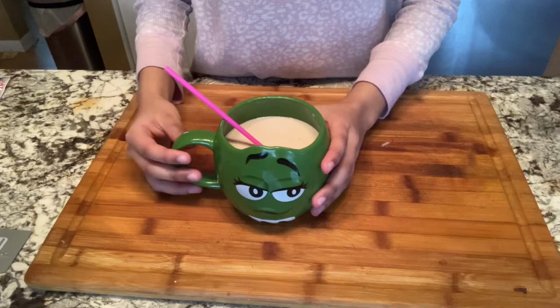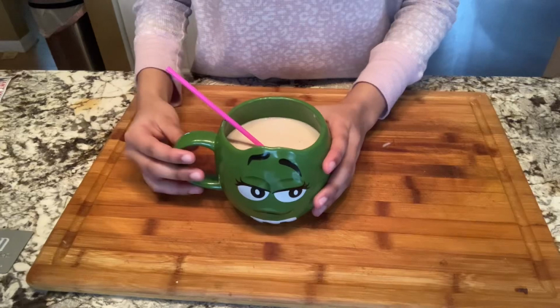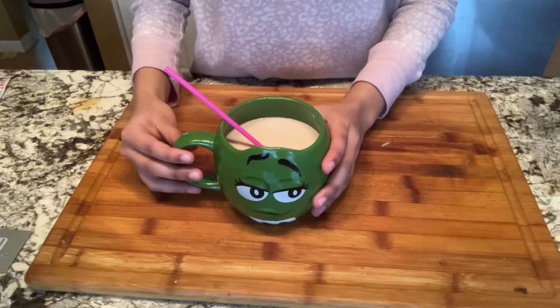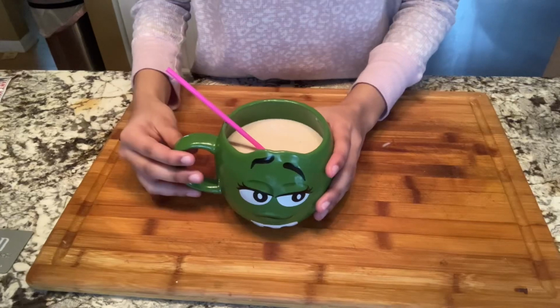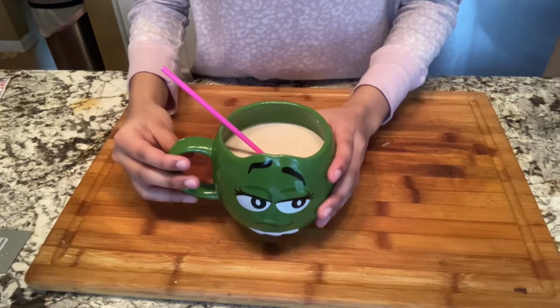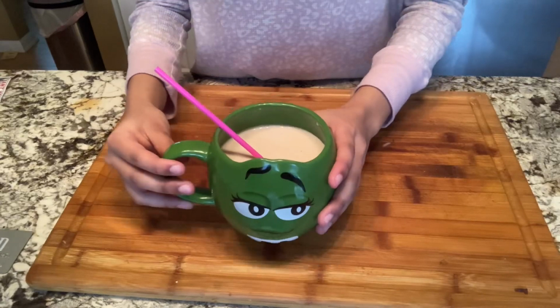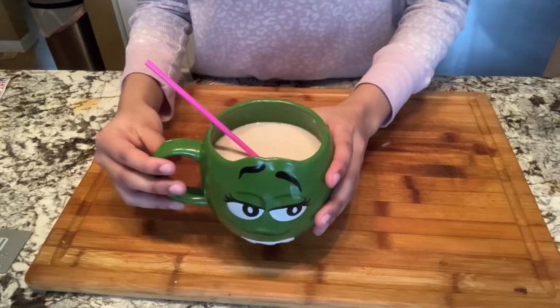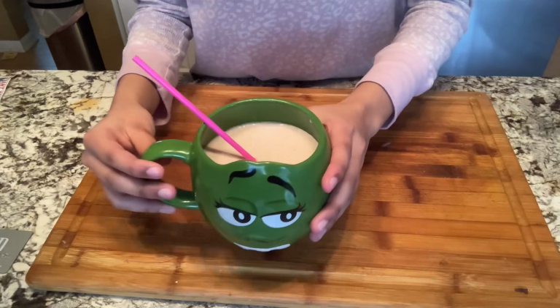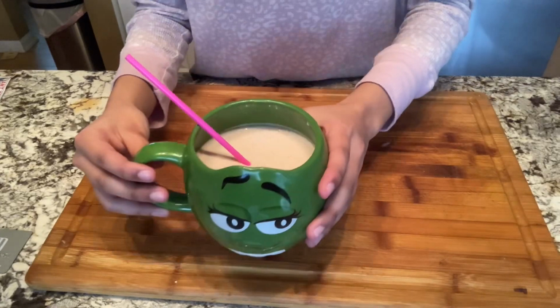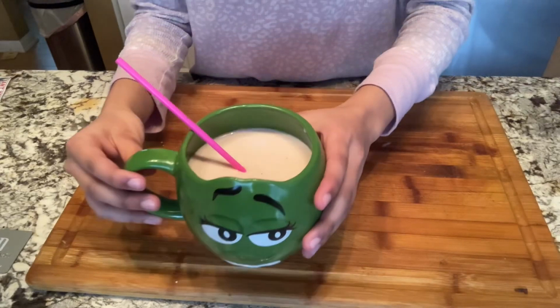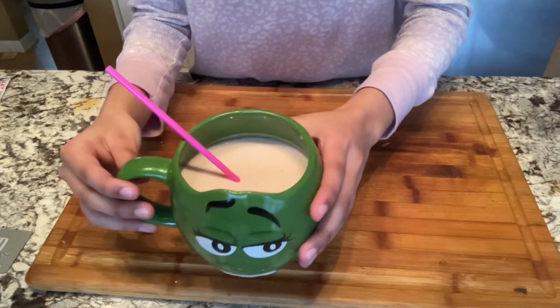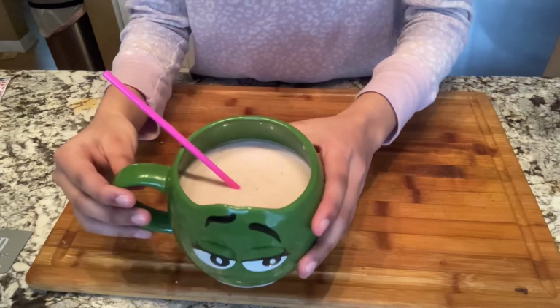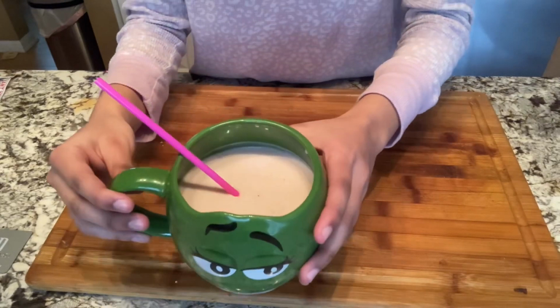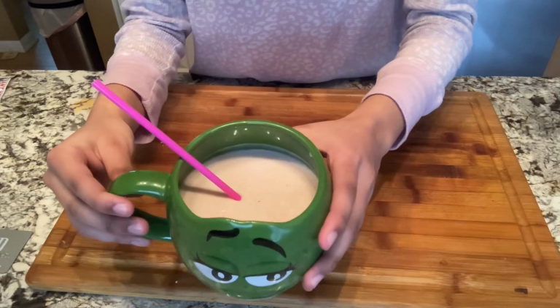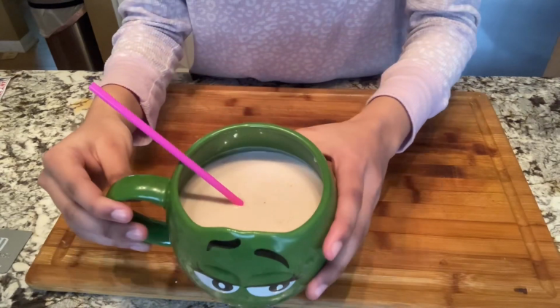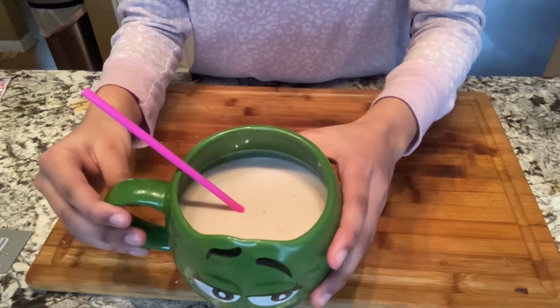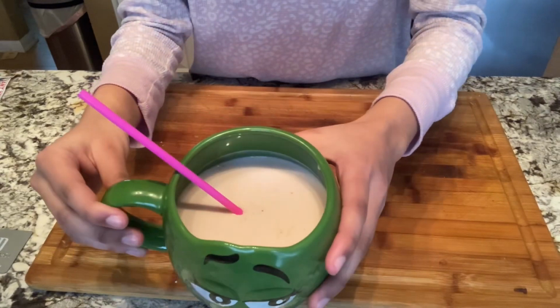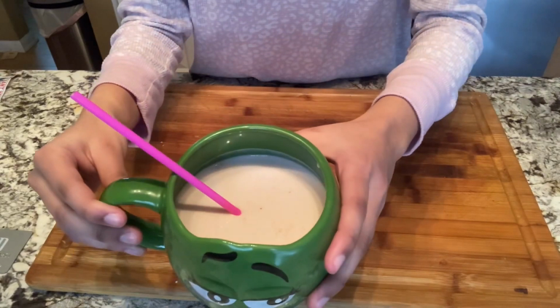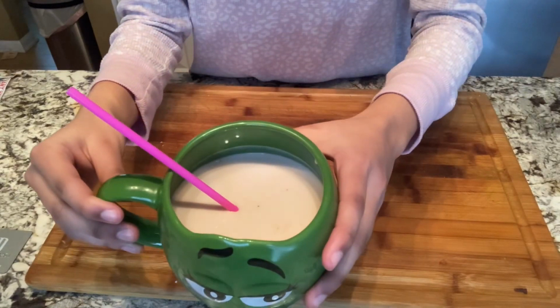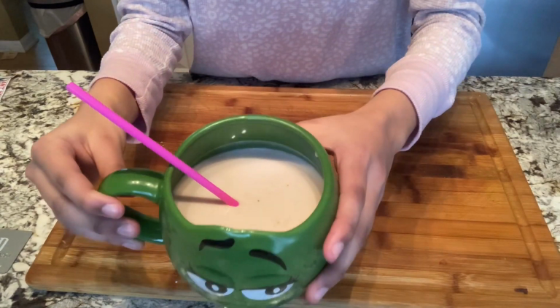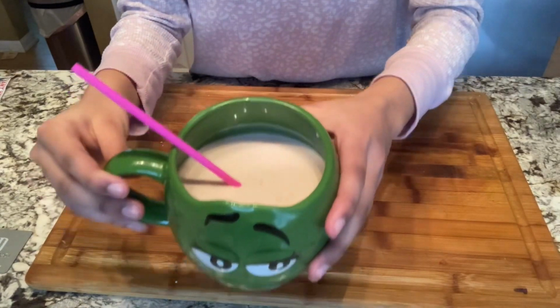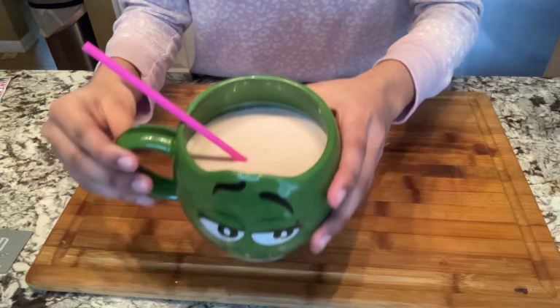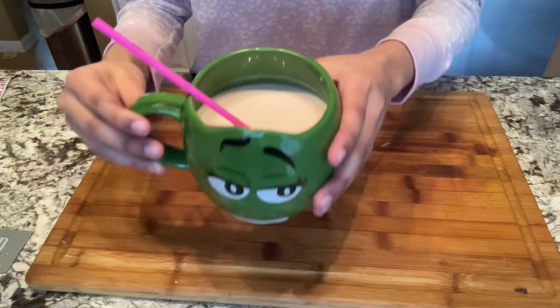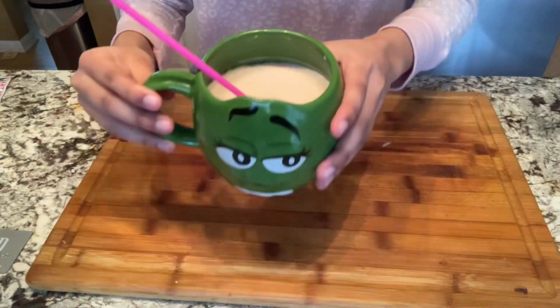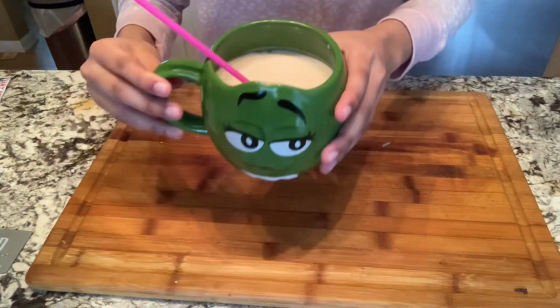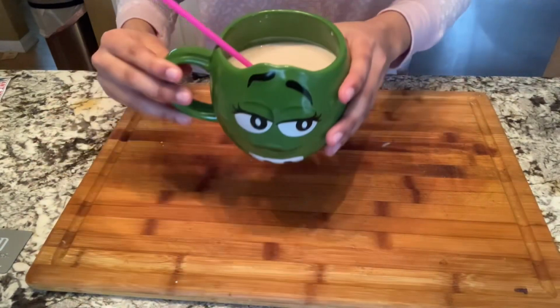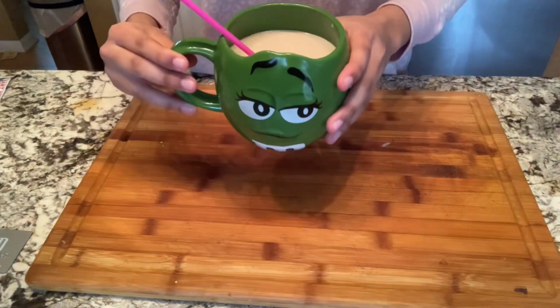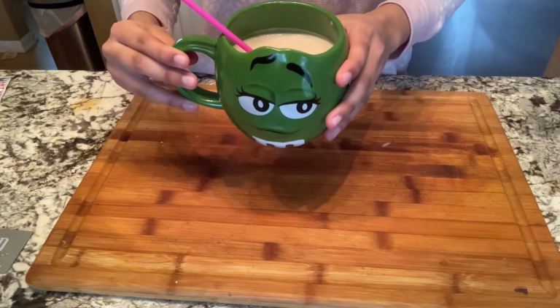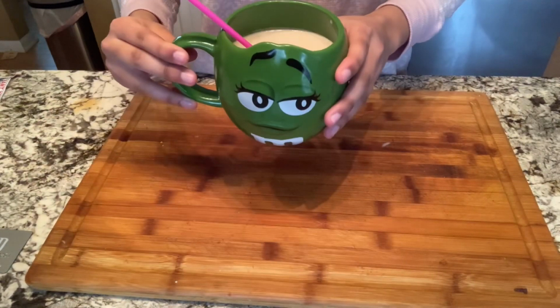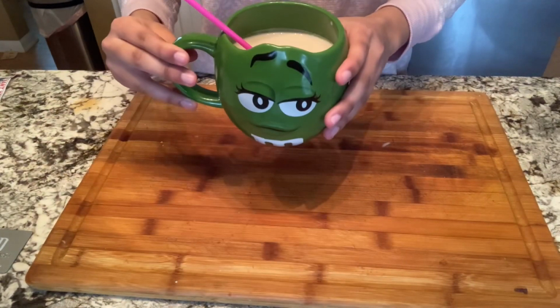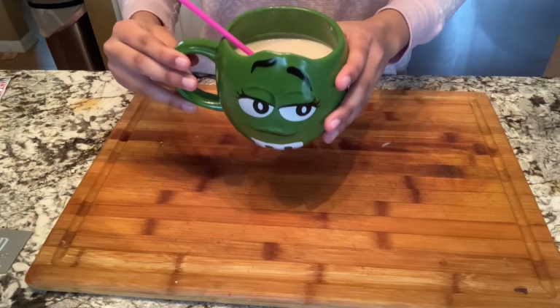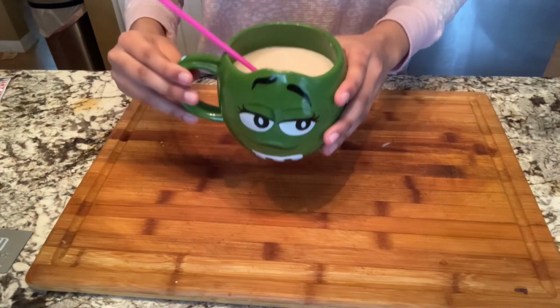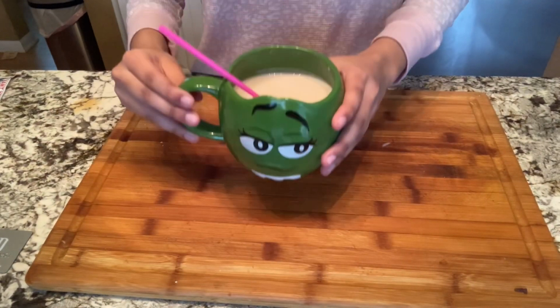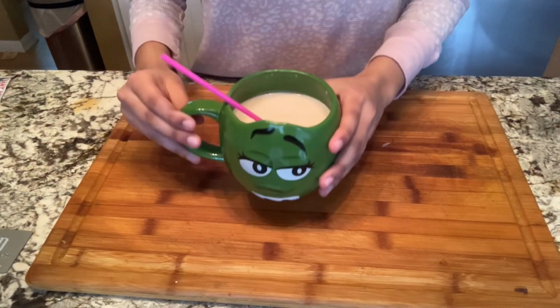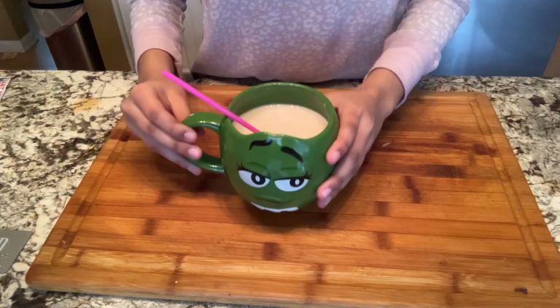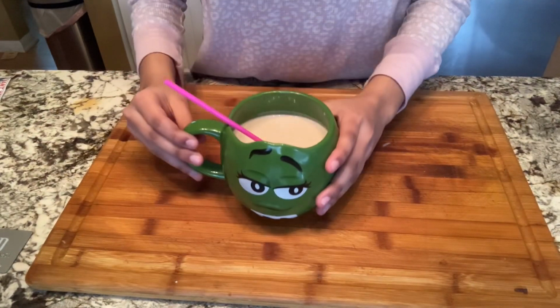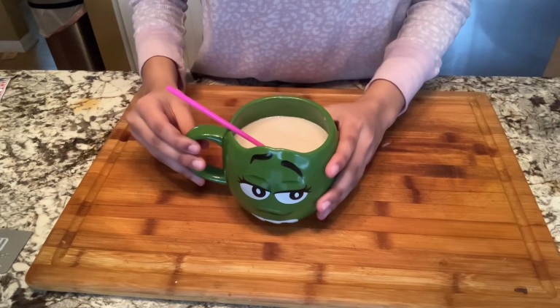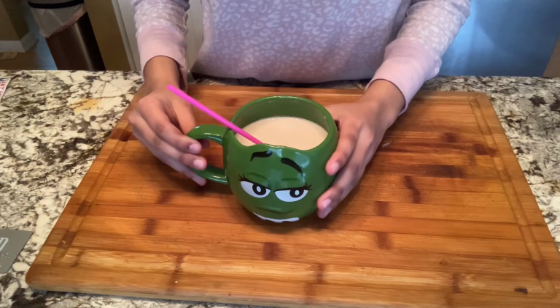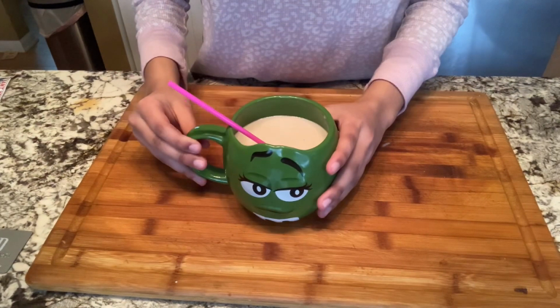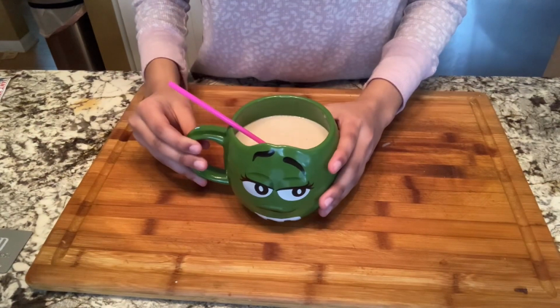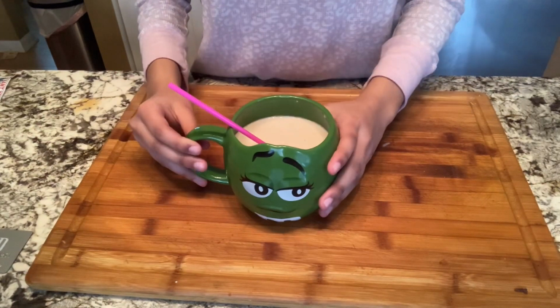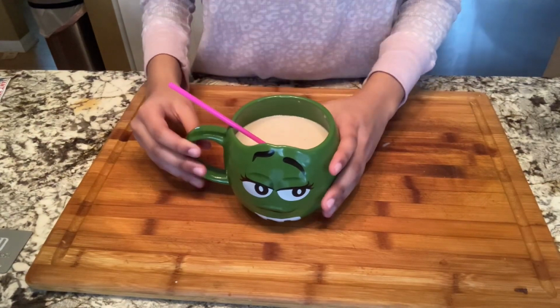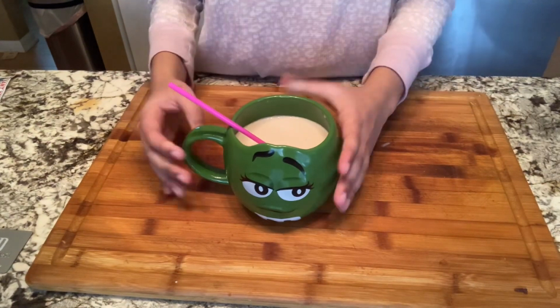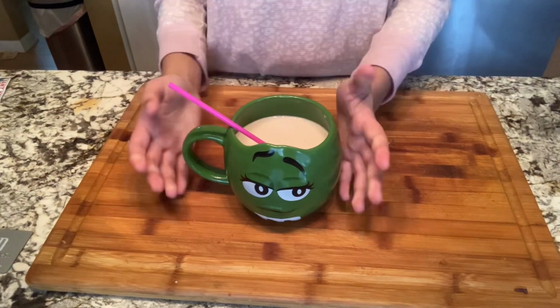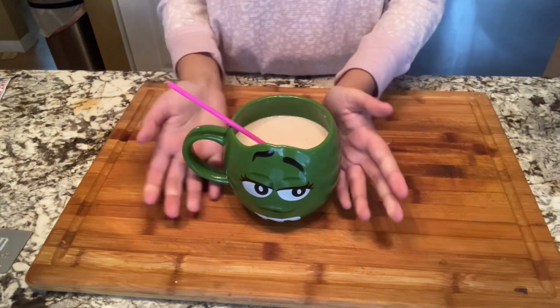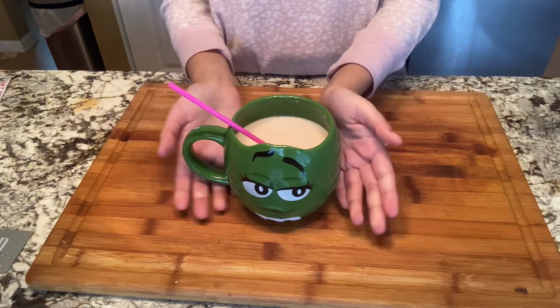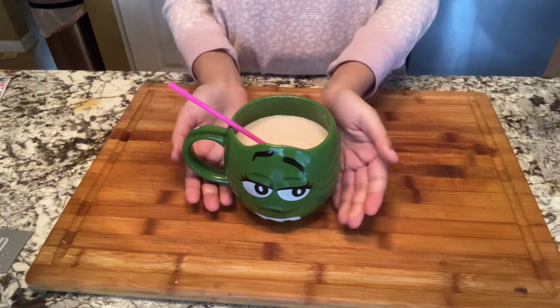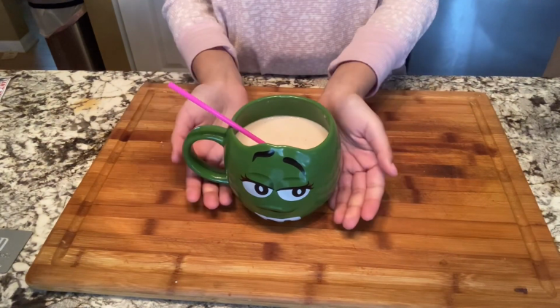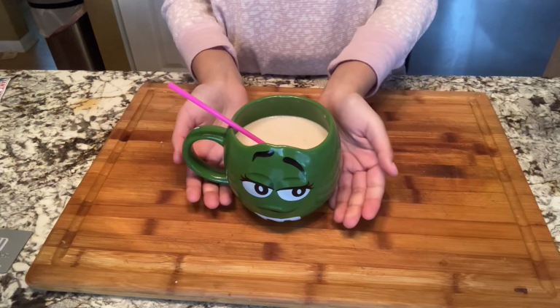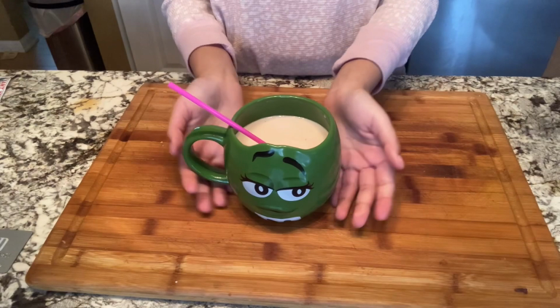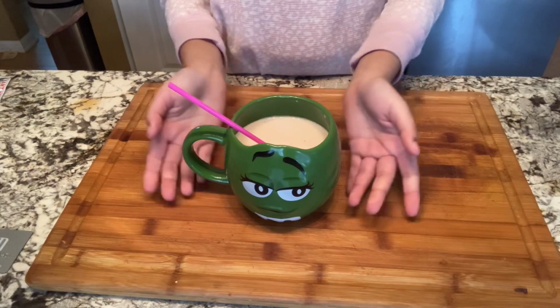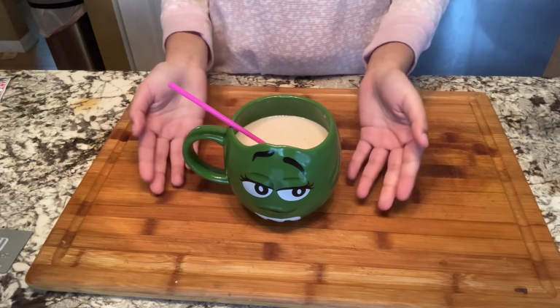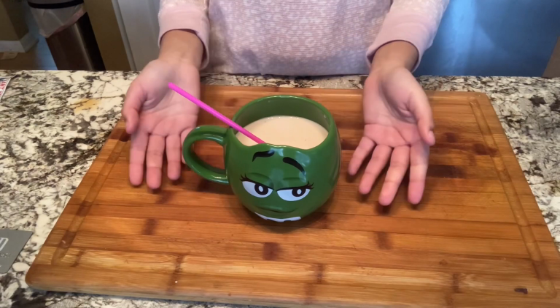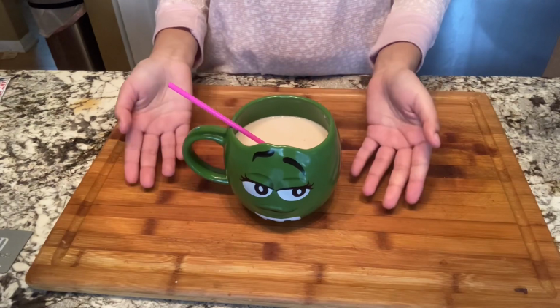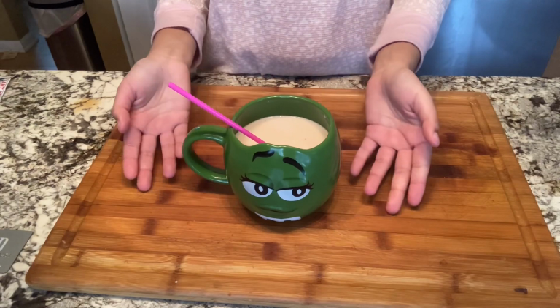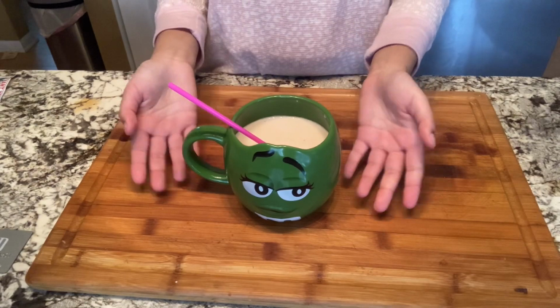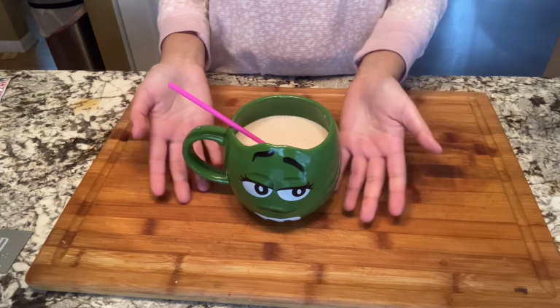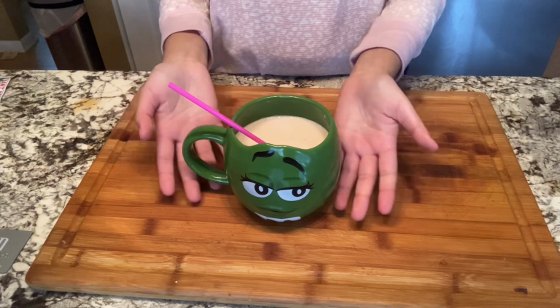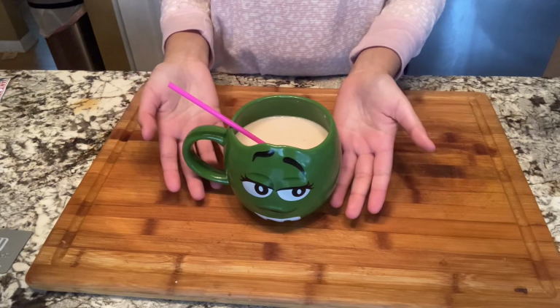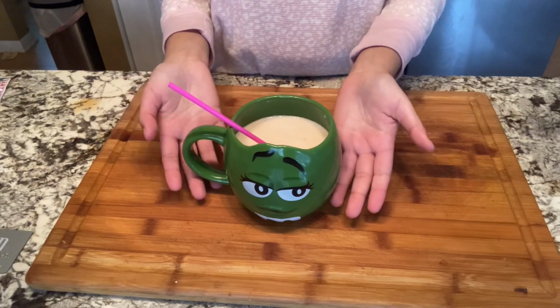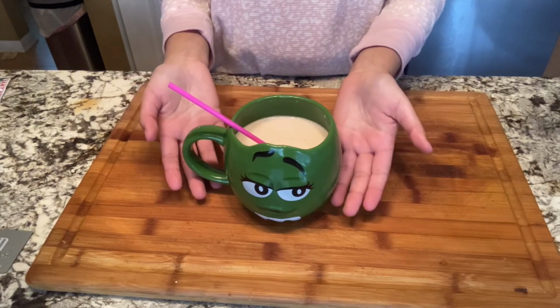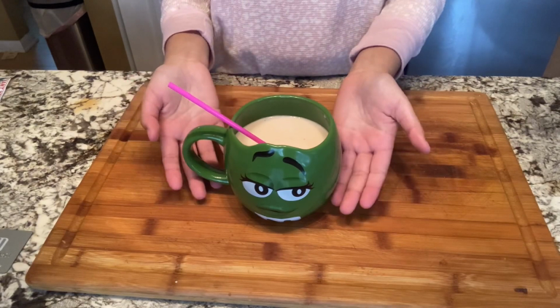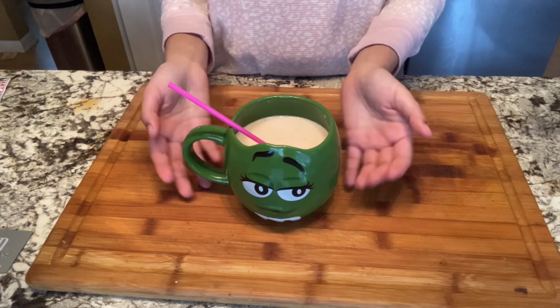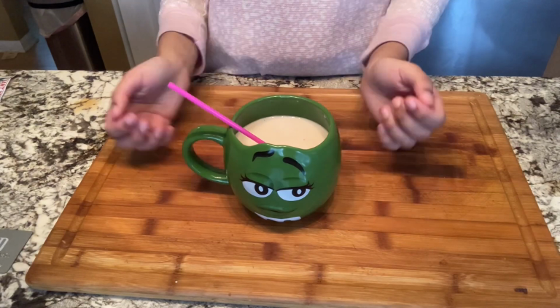Hi everyone, today I'm going to teach you how to make a homemade 3 ingredient strawberry milk. If you like this video, please subscribe to my channel.